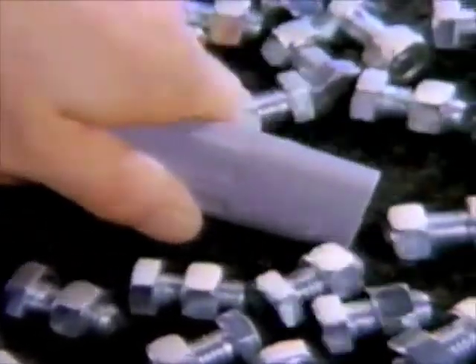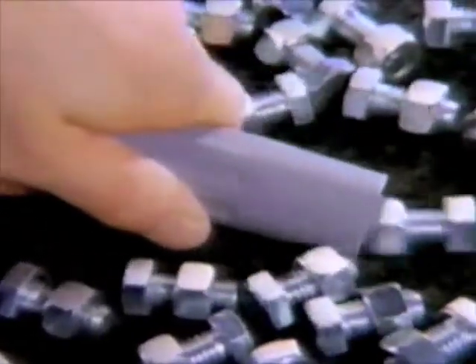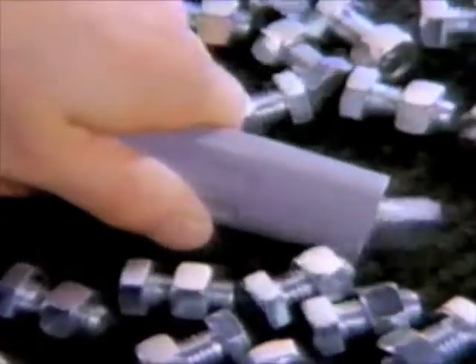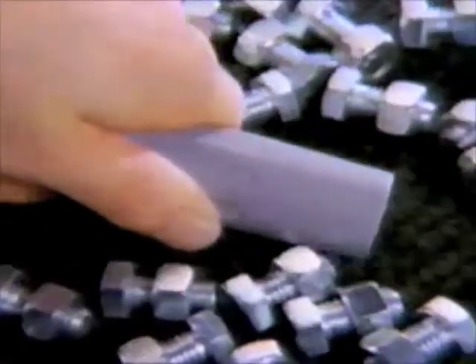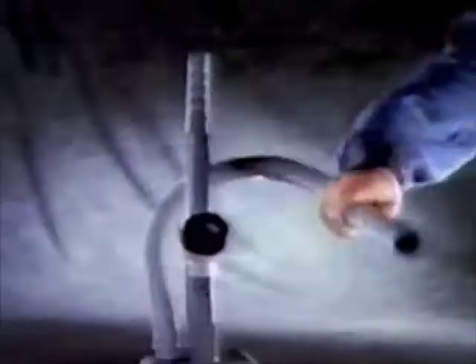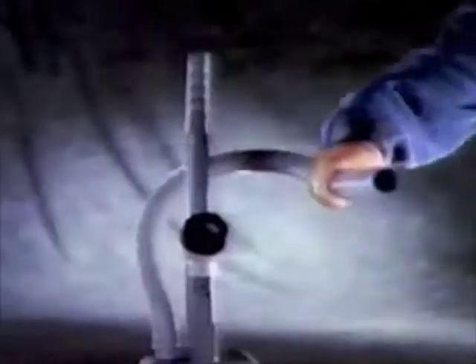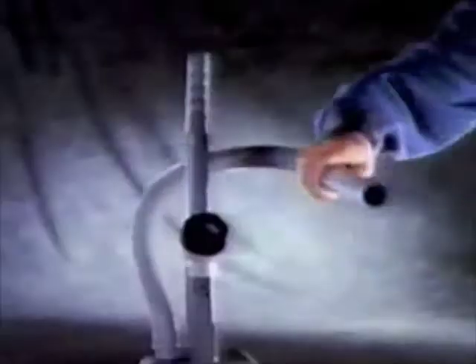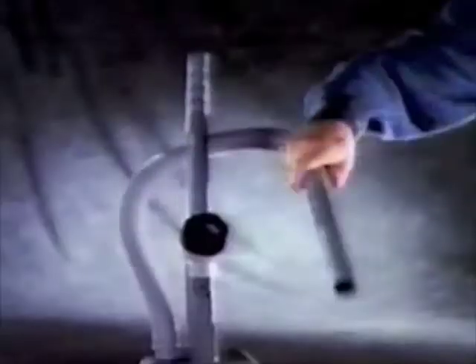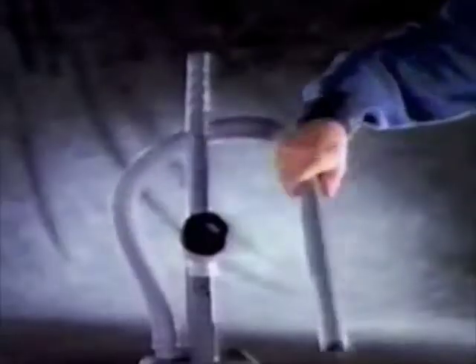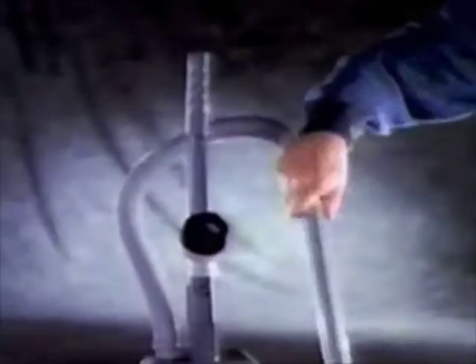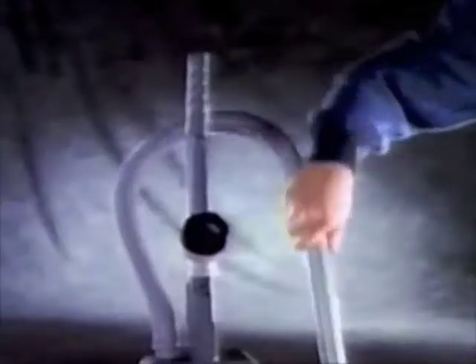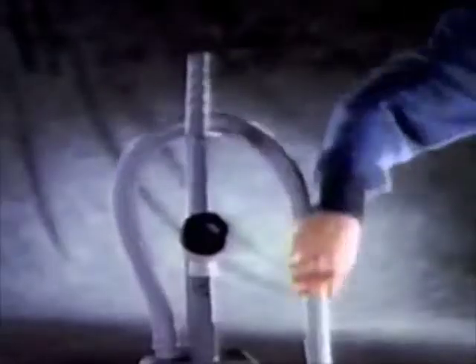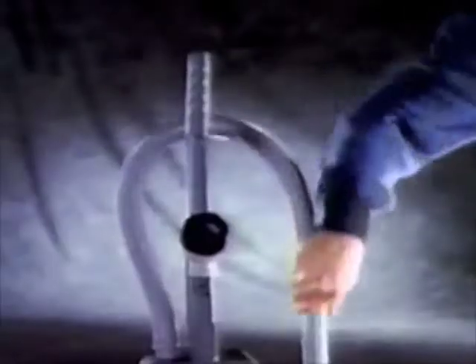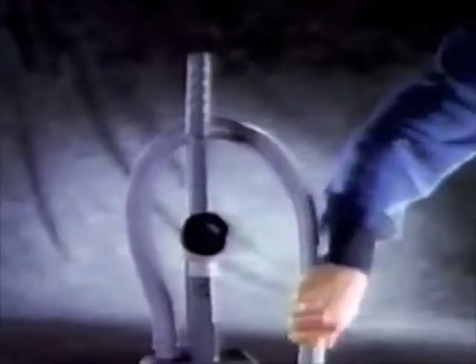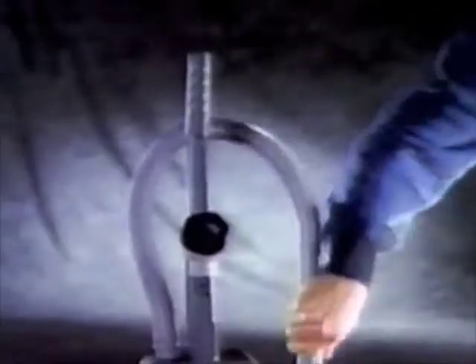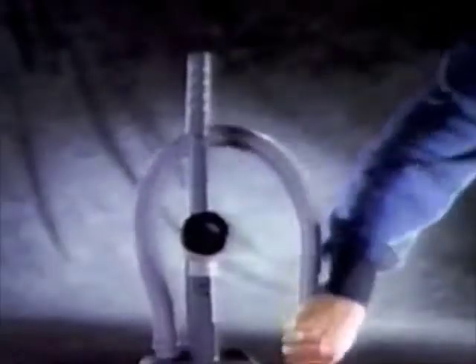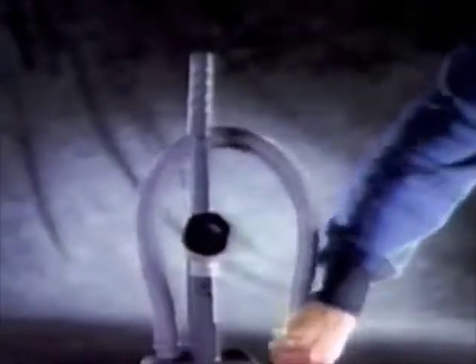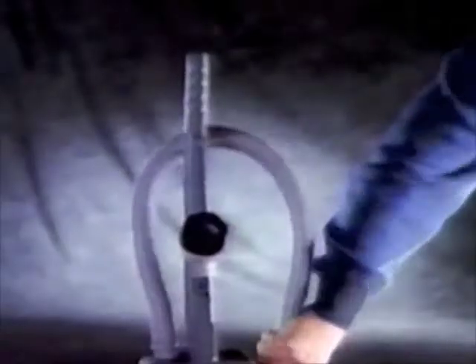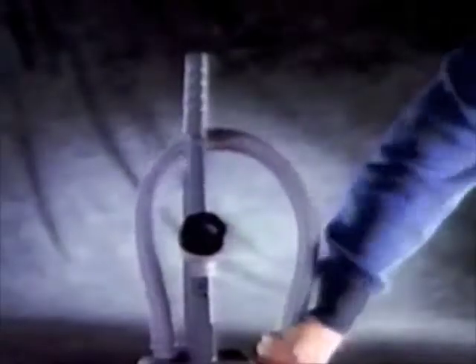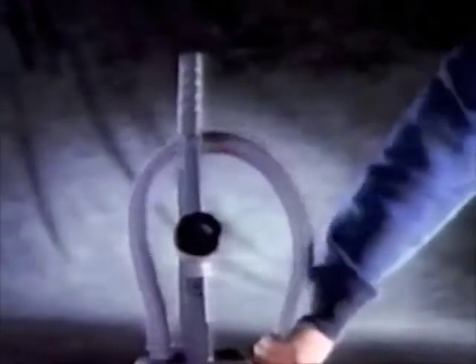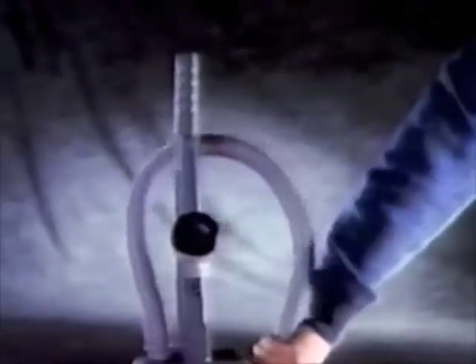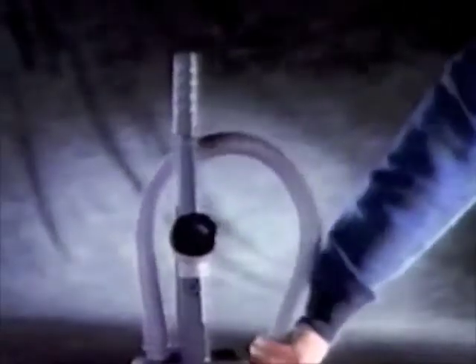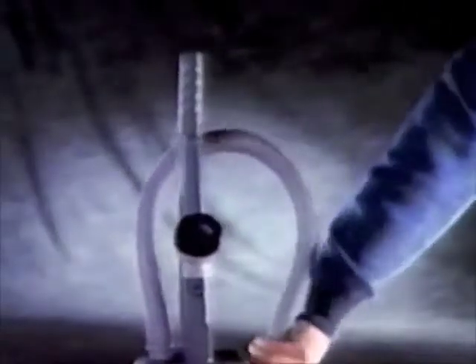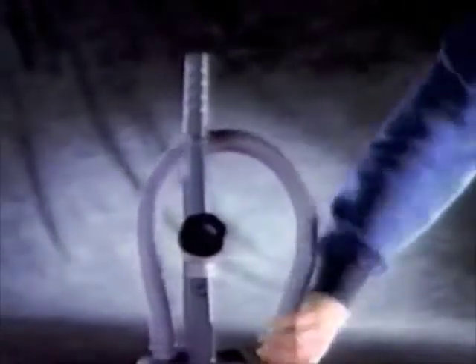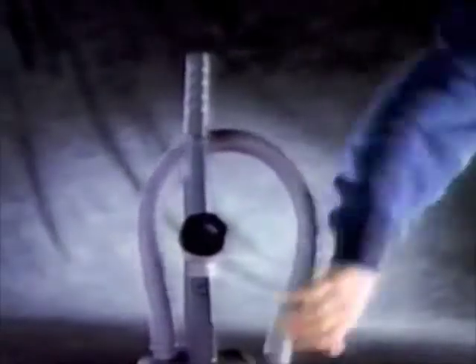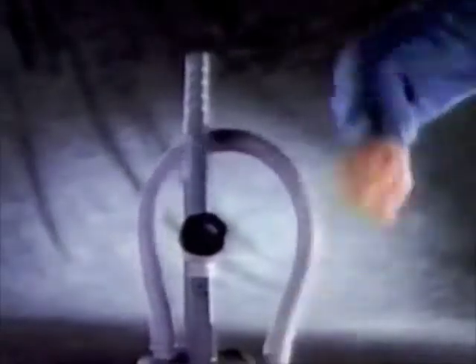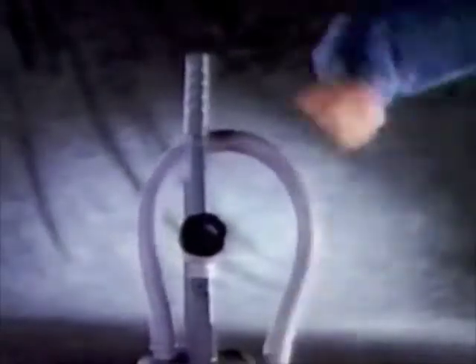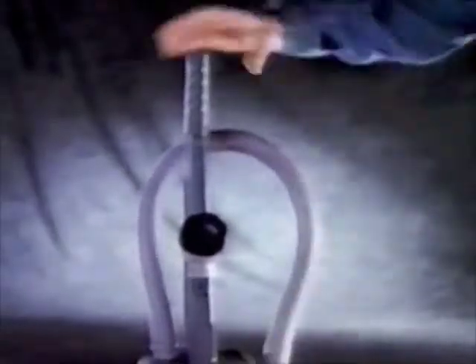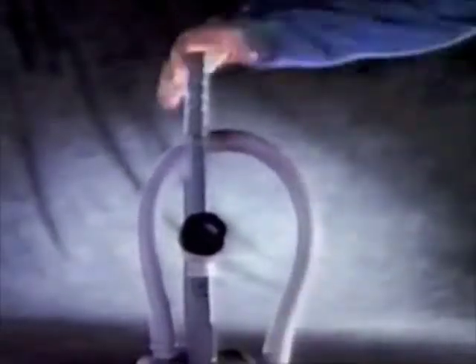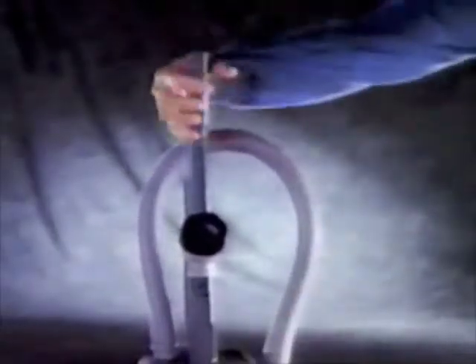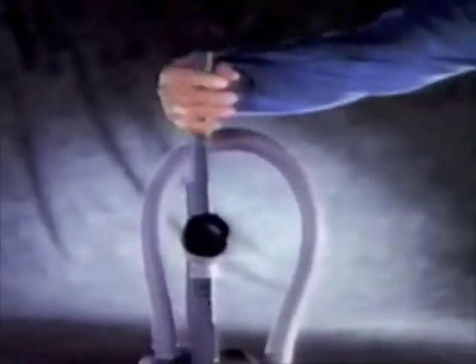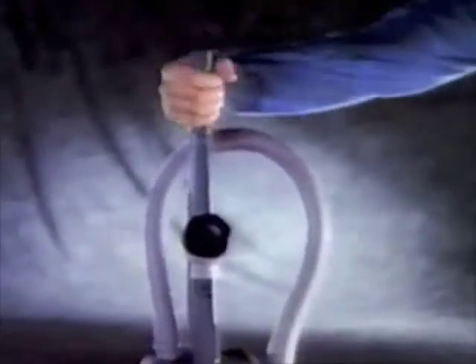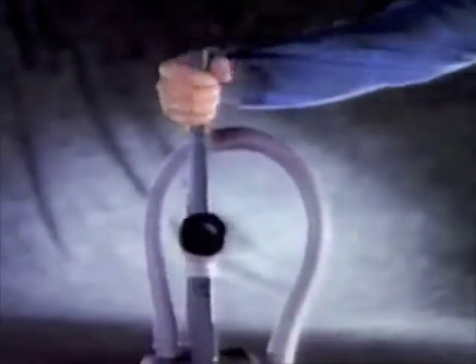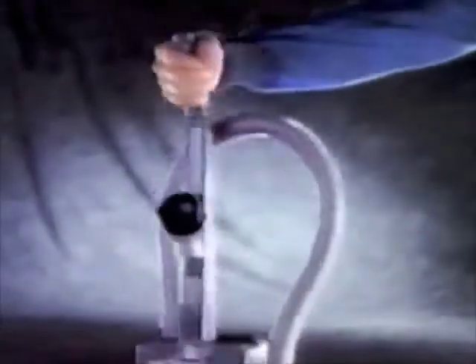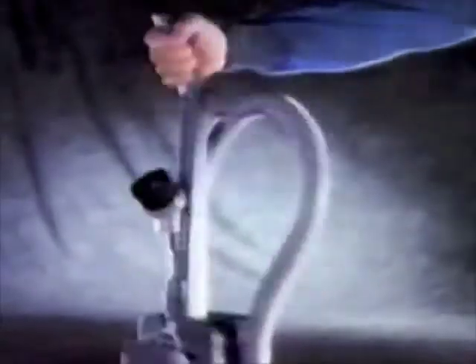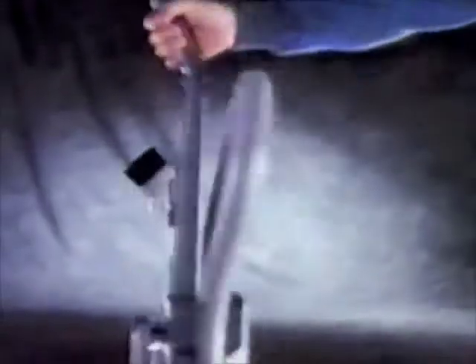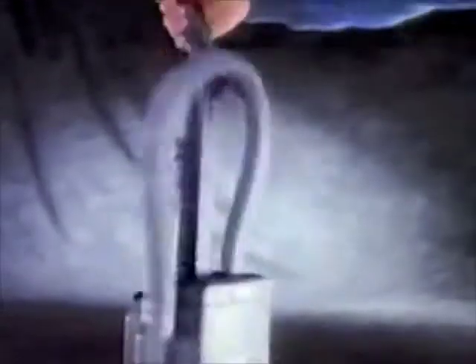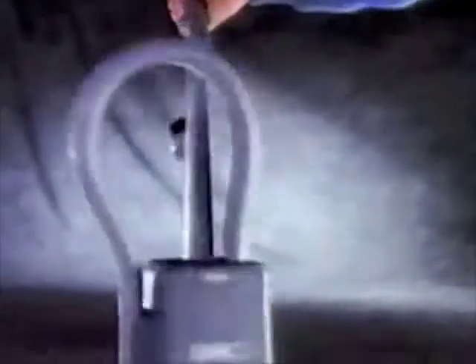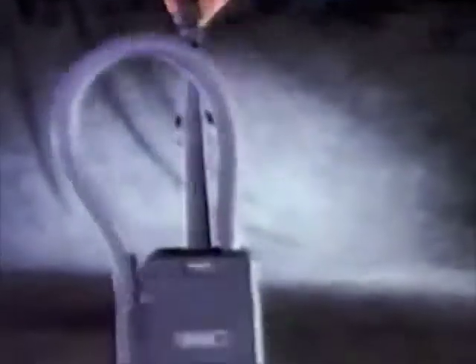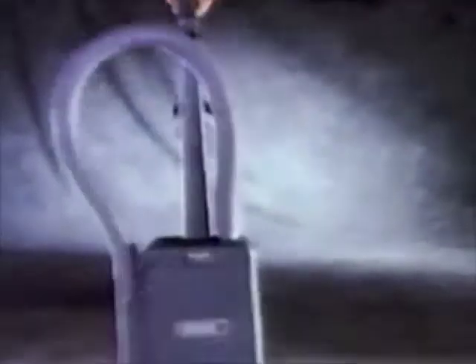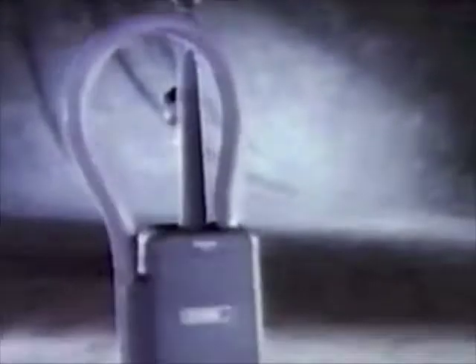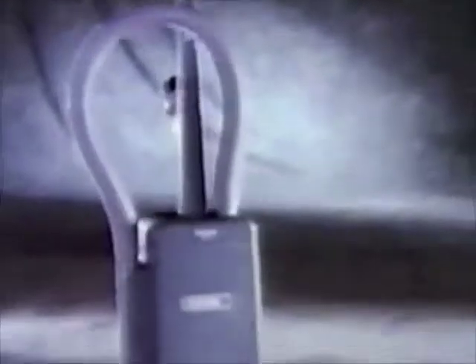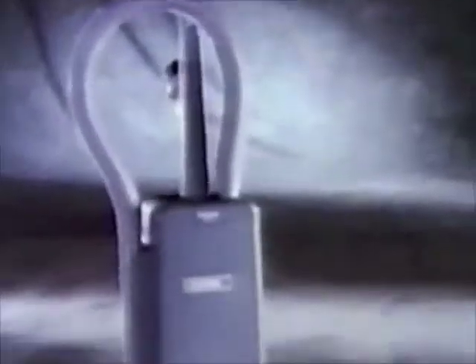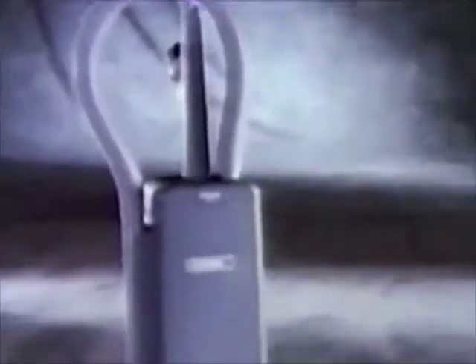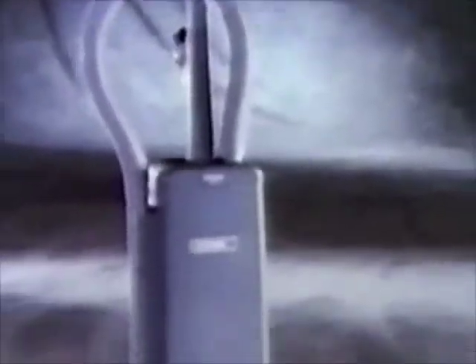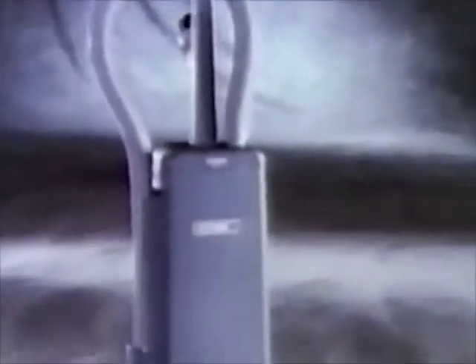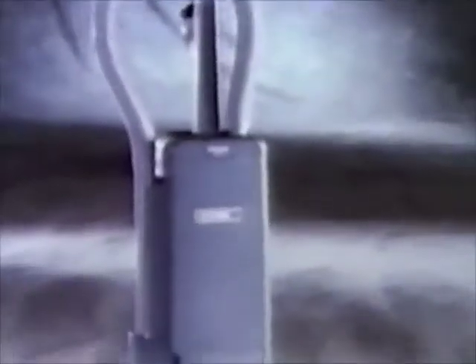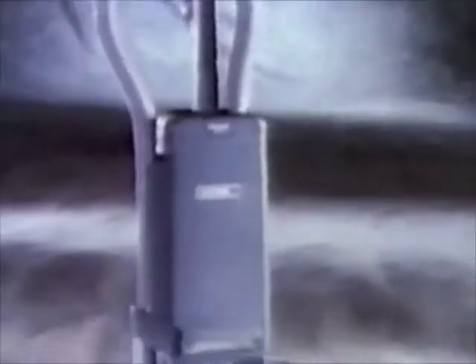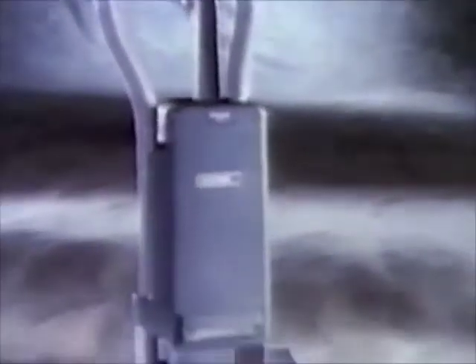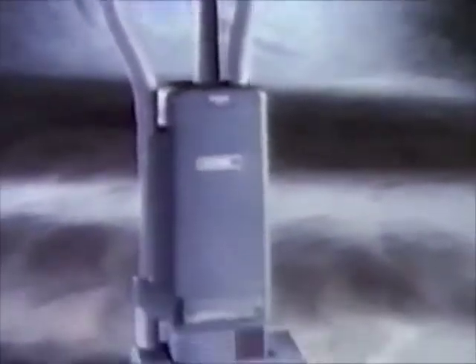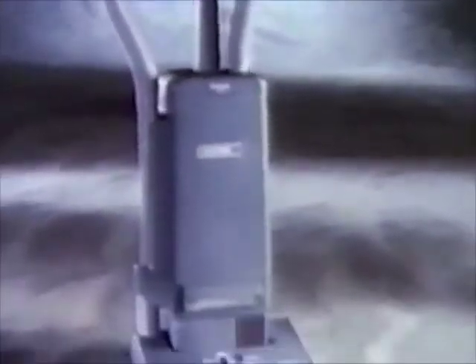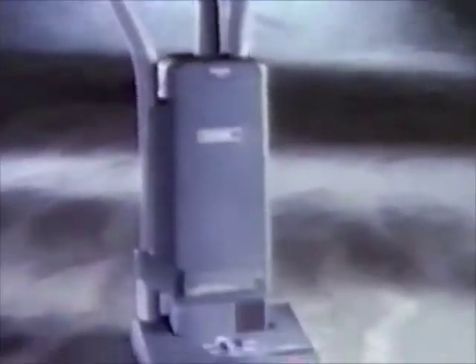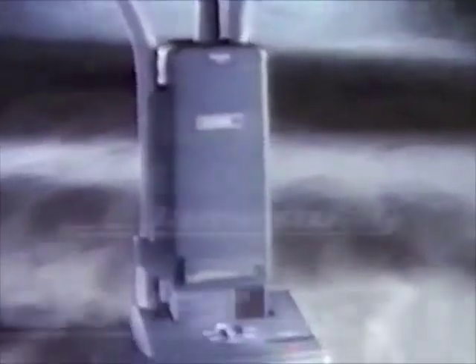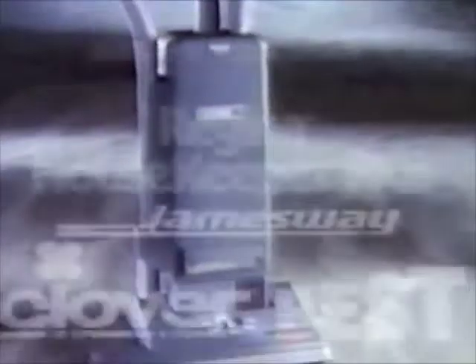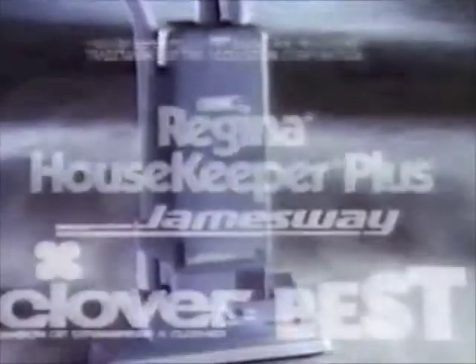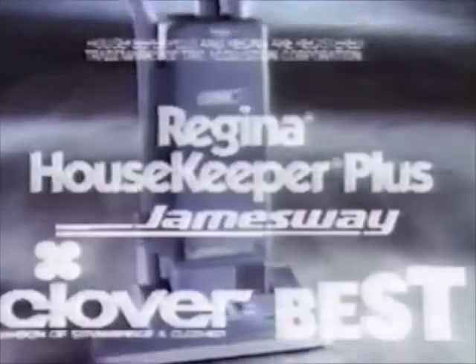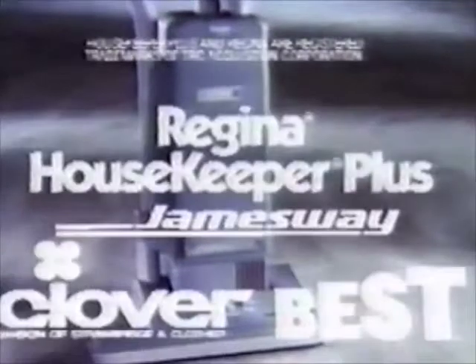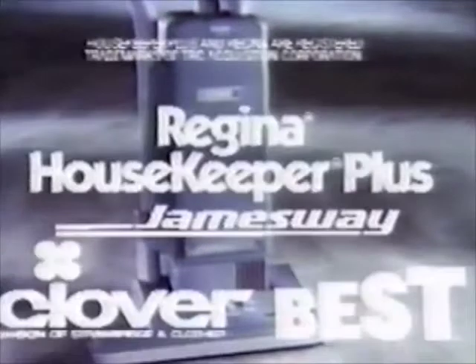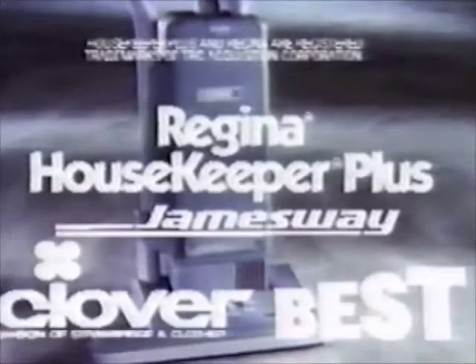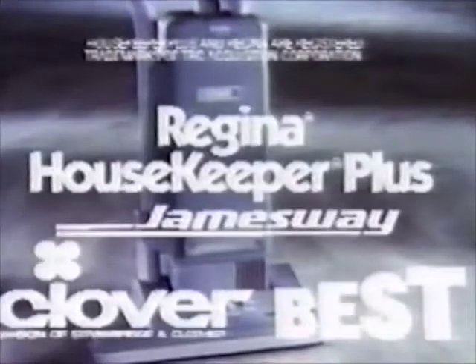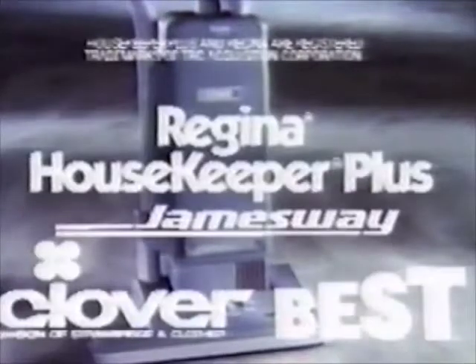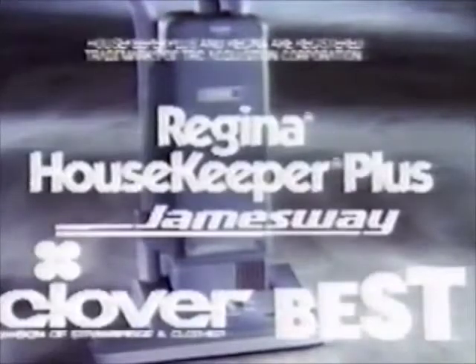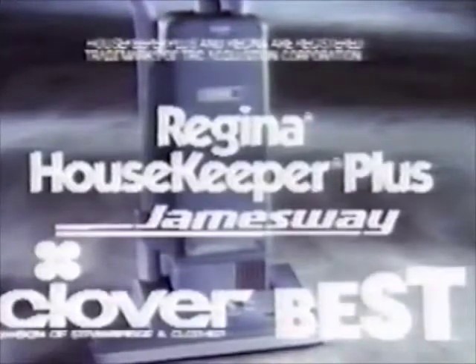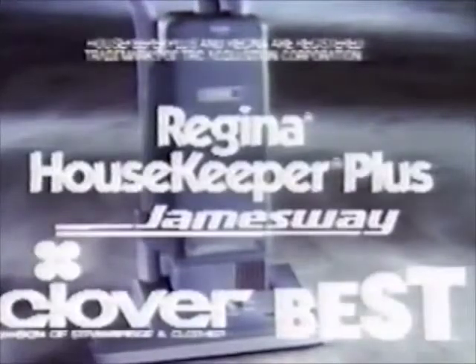What vacuum has this much power and a hose that lets you clean from floor to ceiling? The Regina Housekeeper Plus.